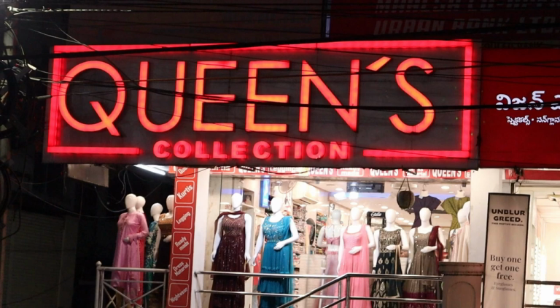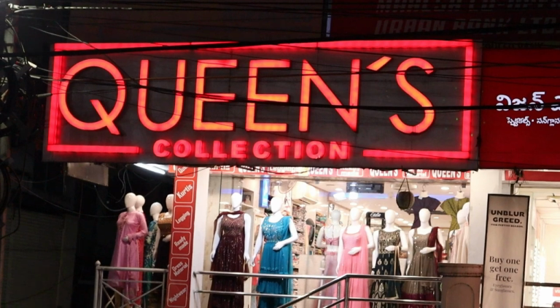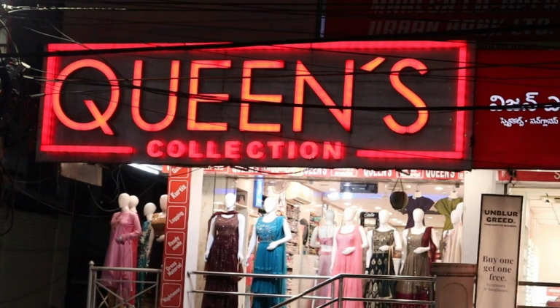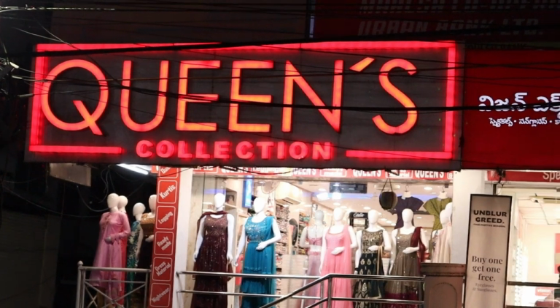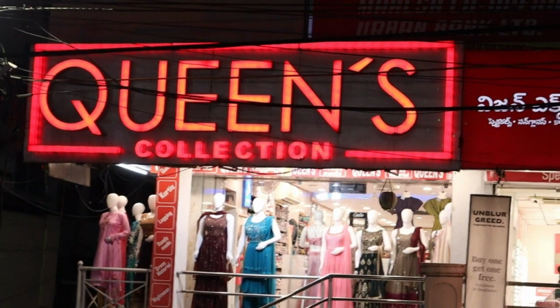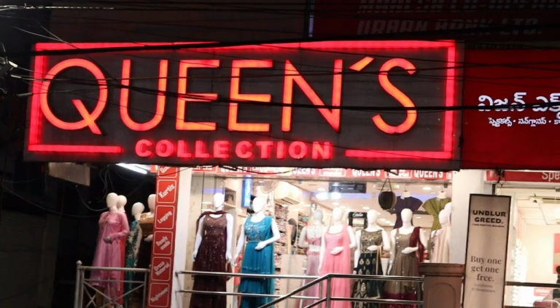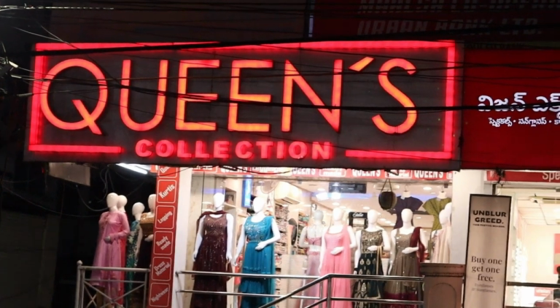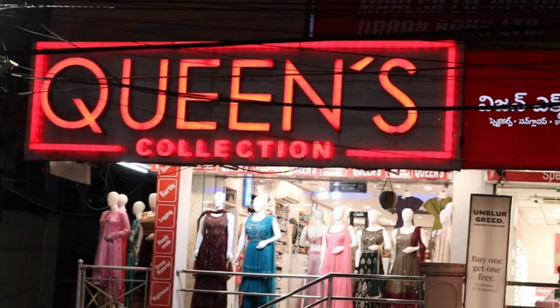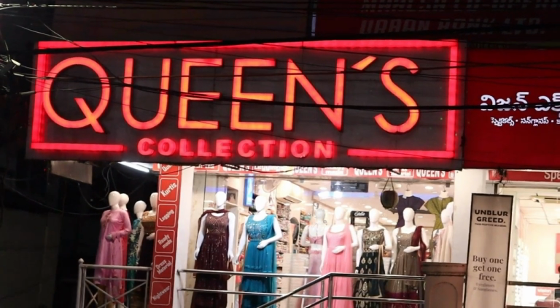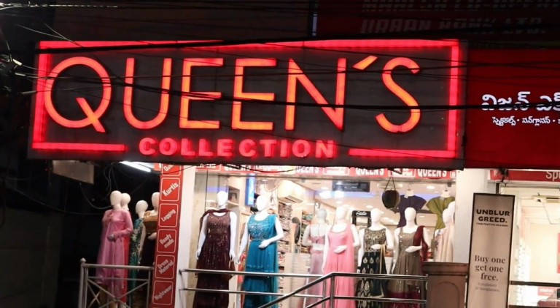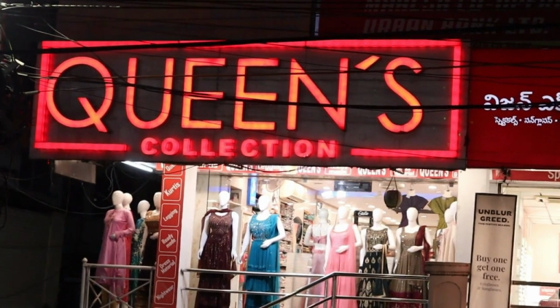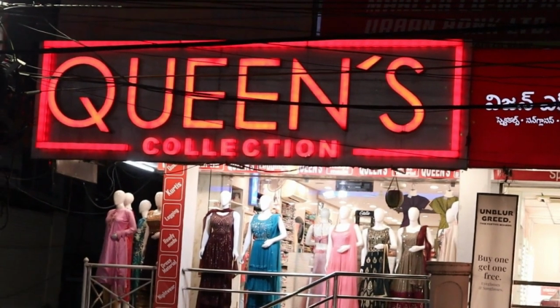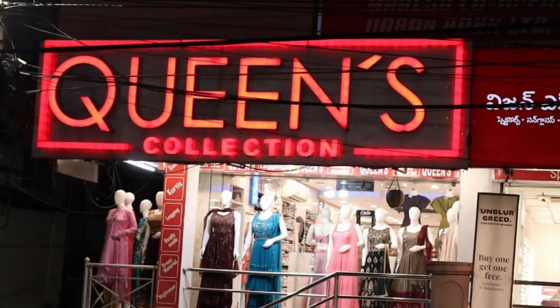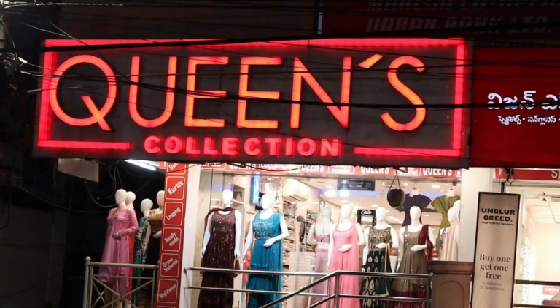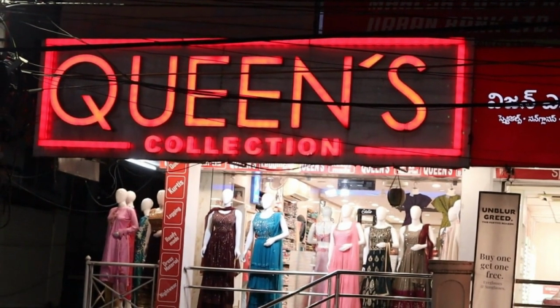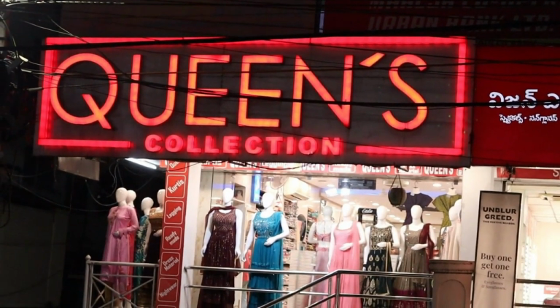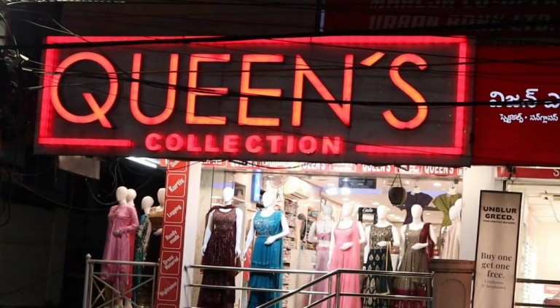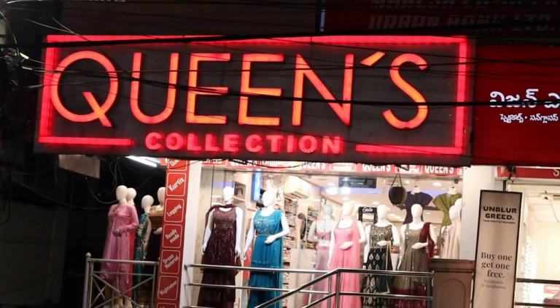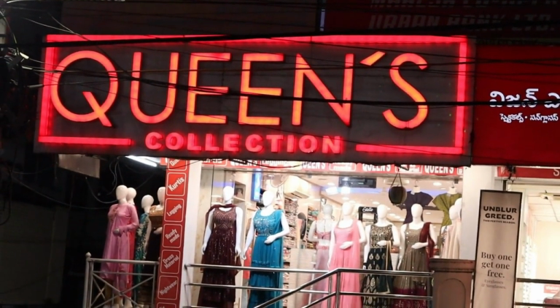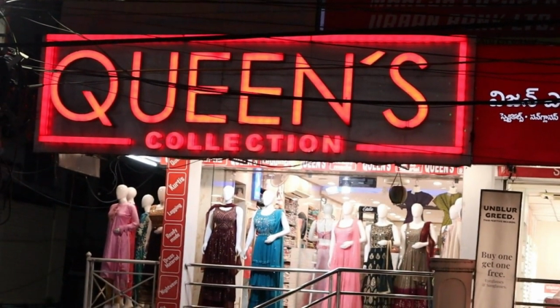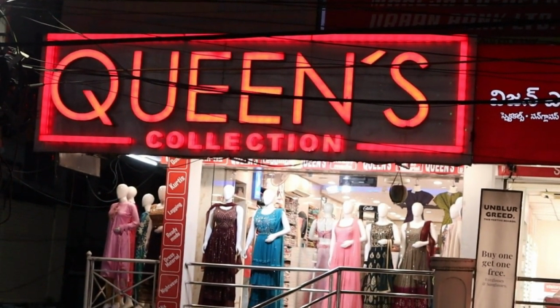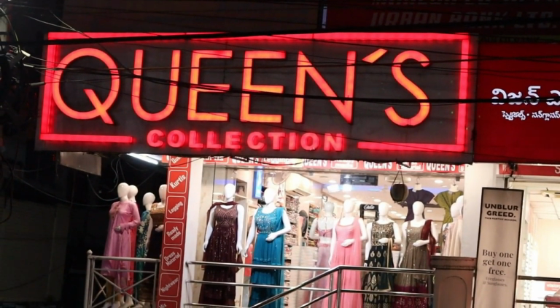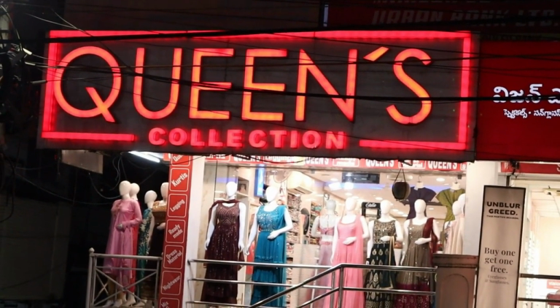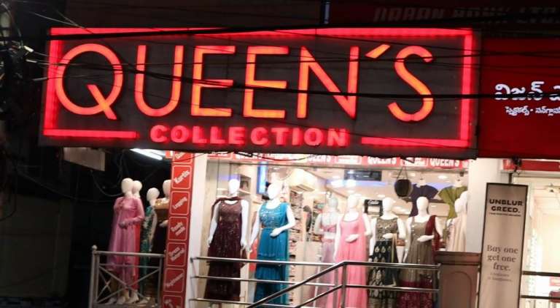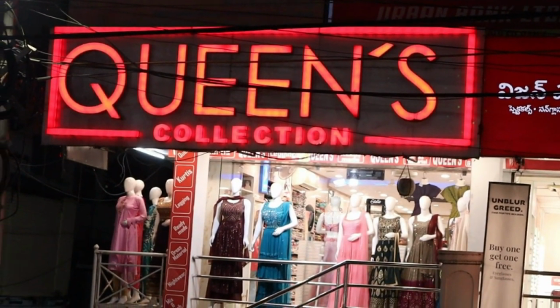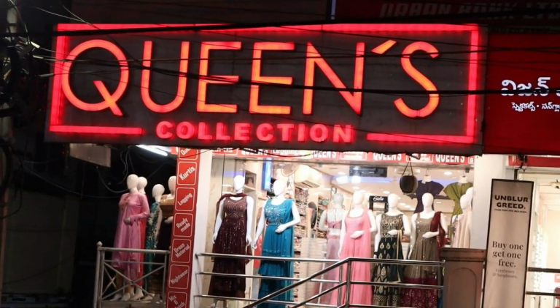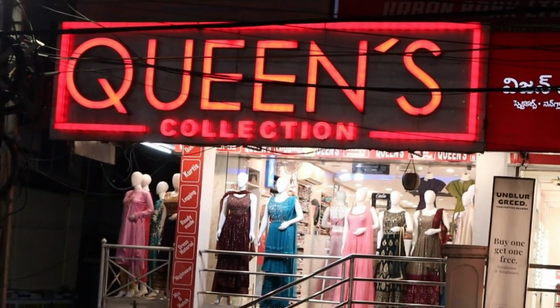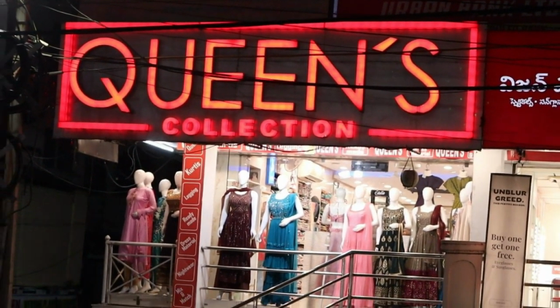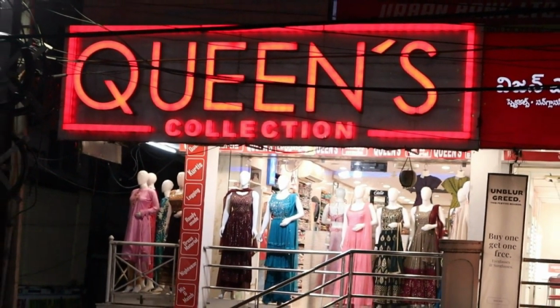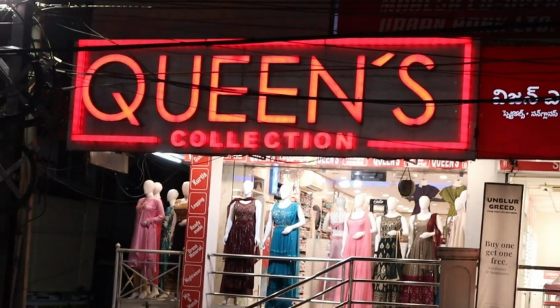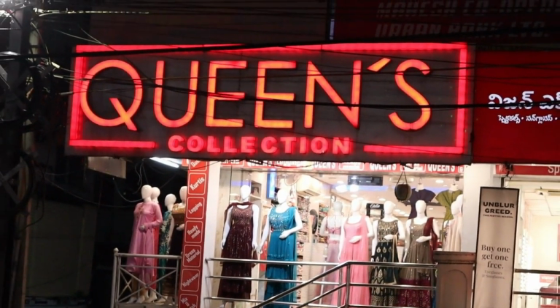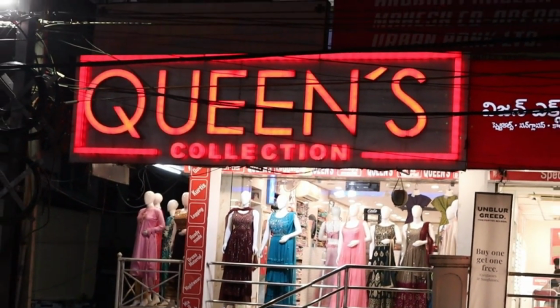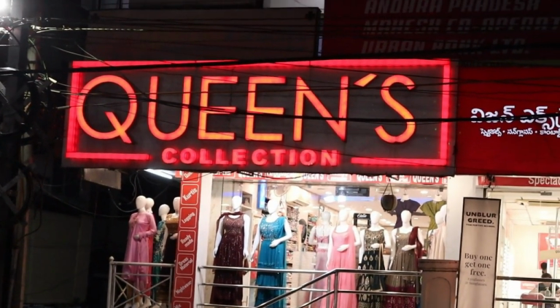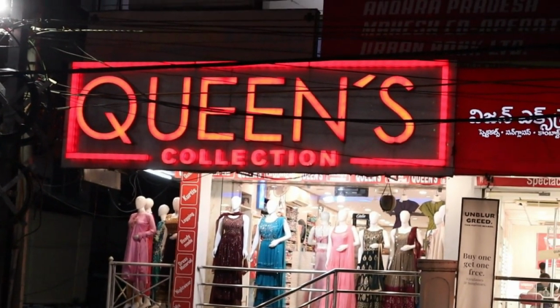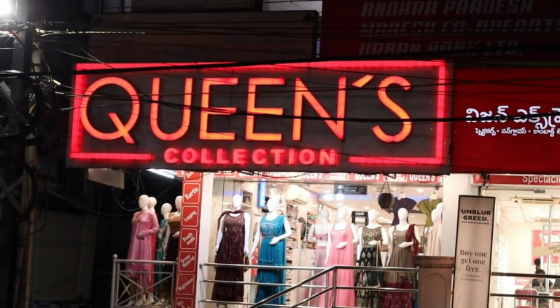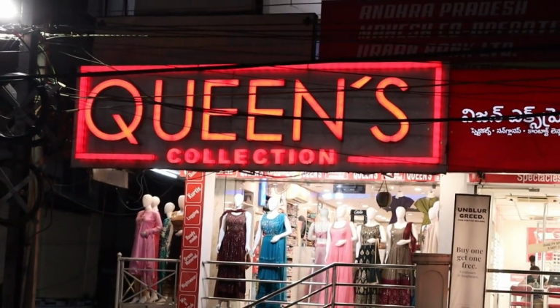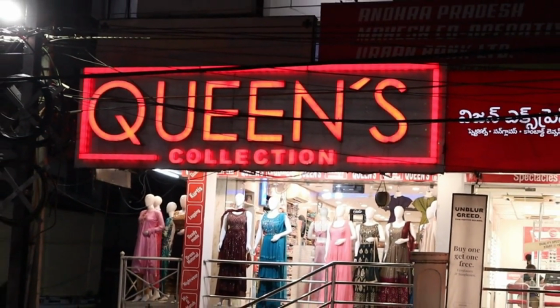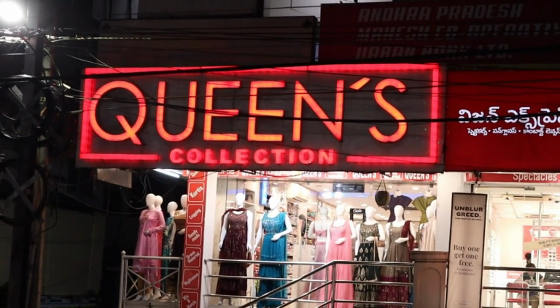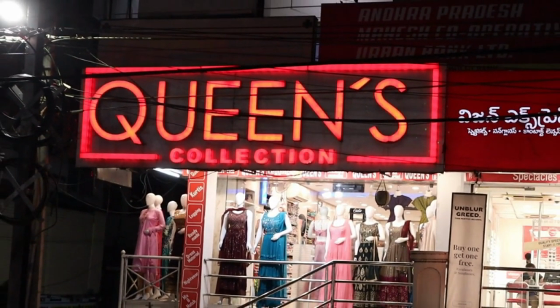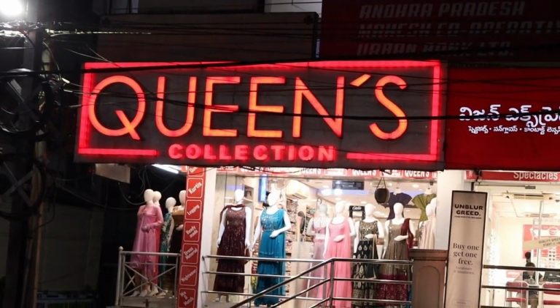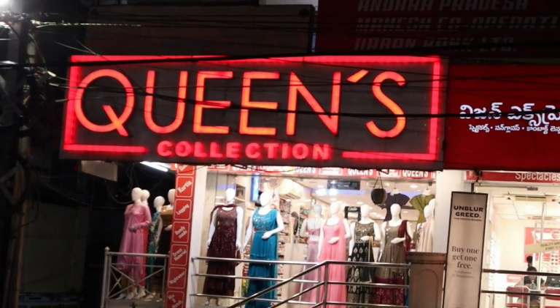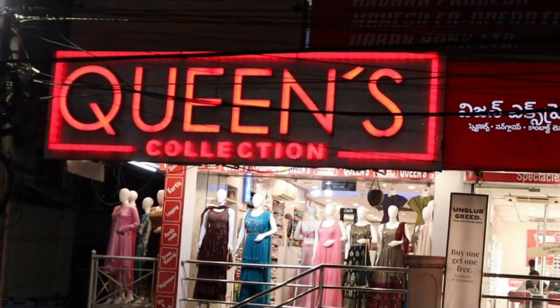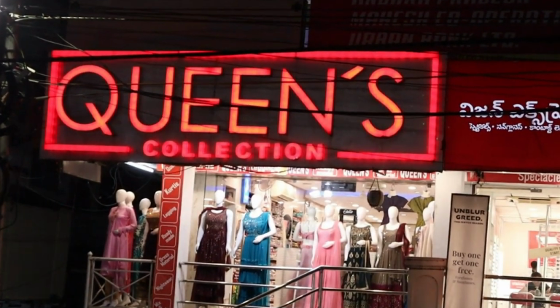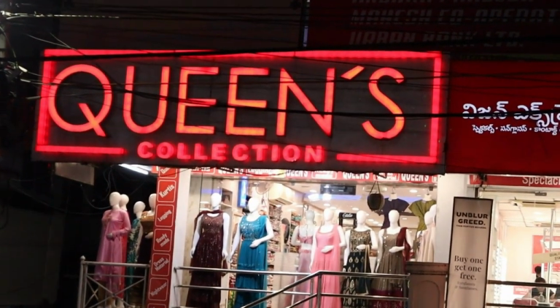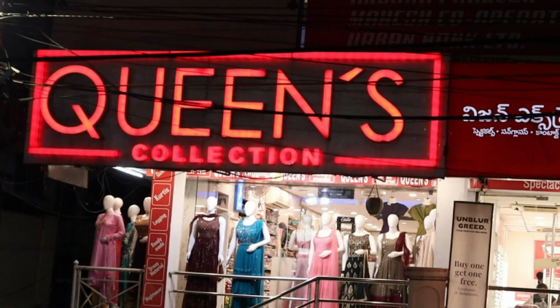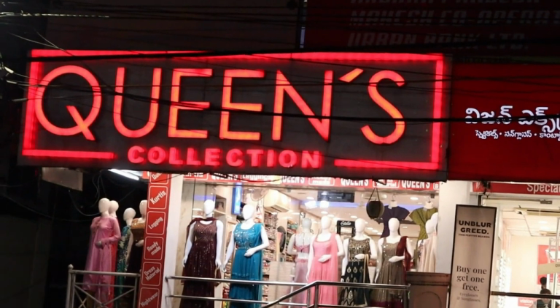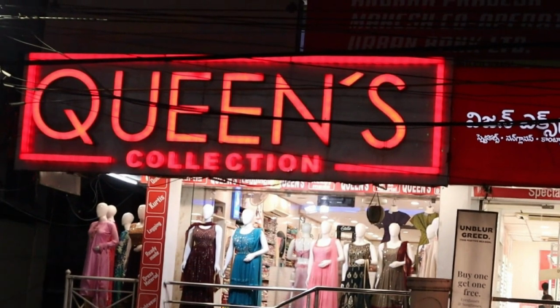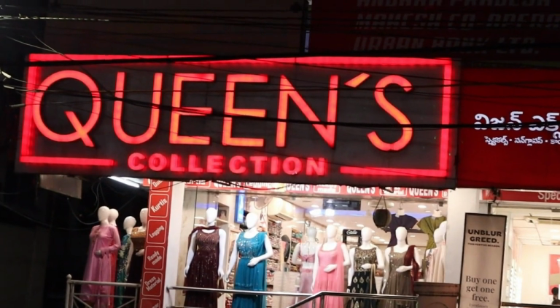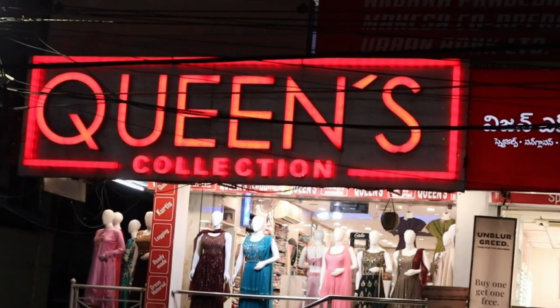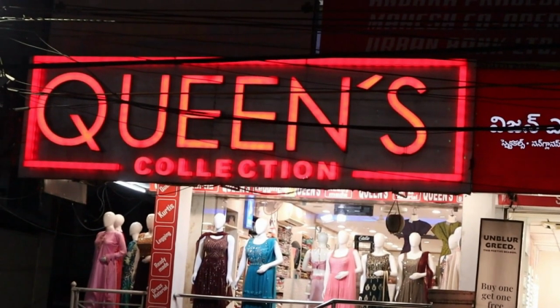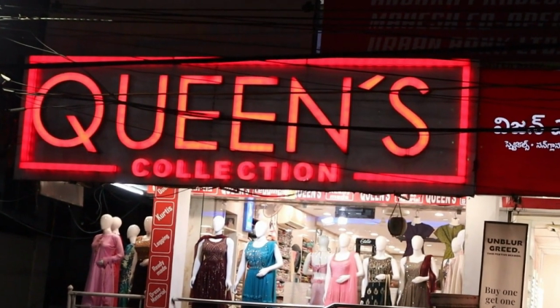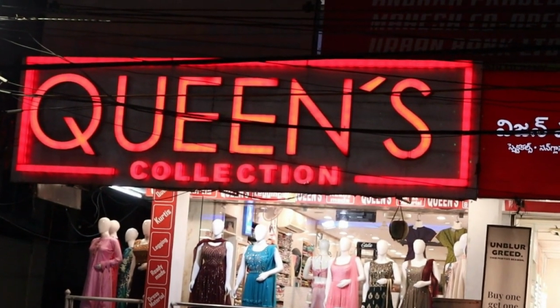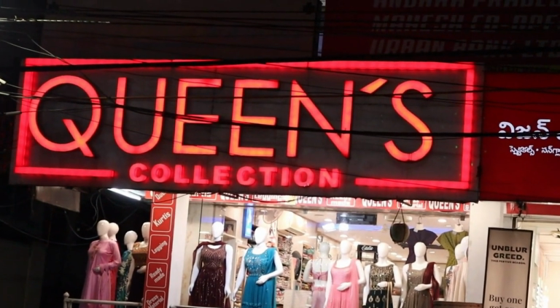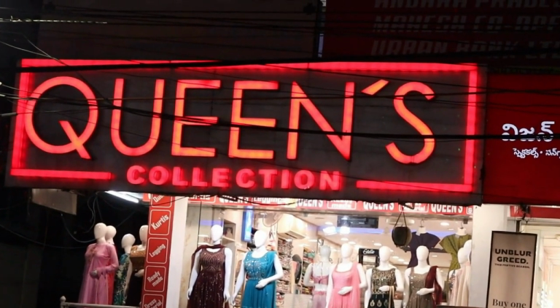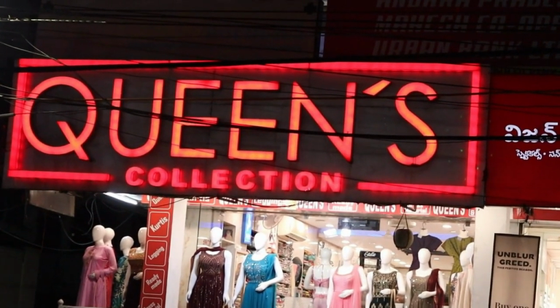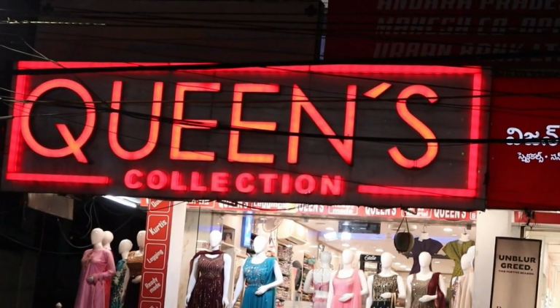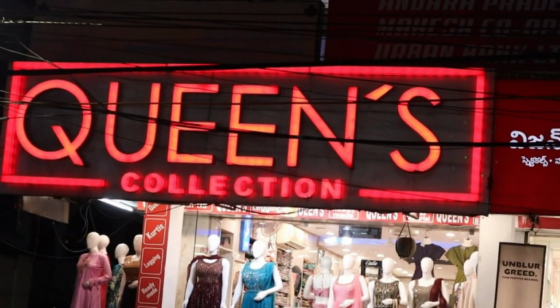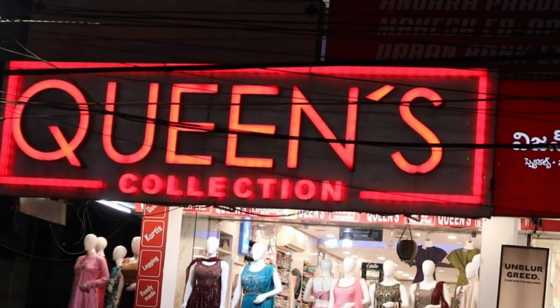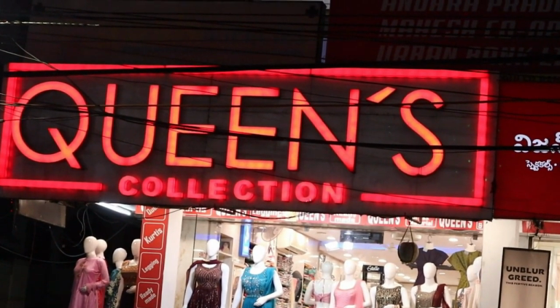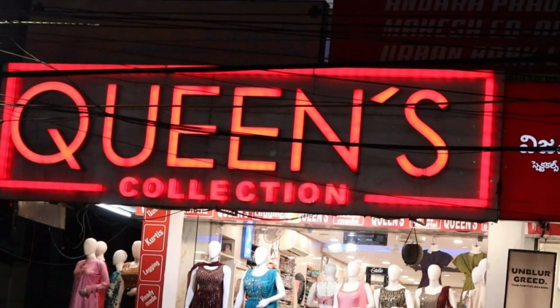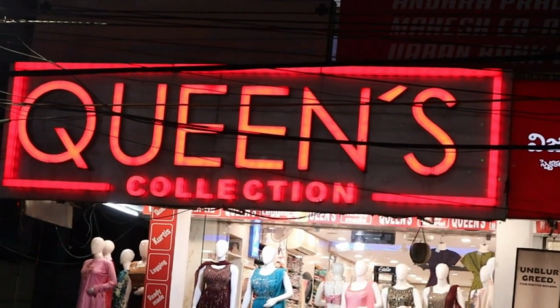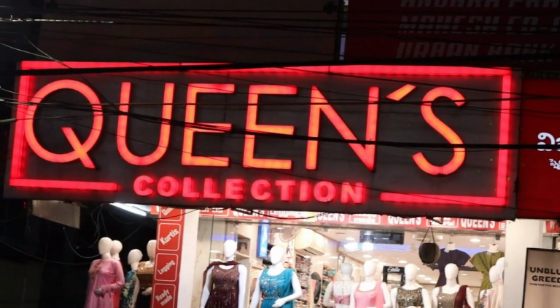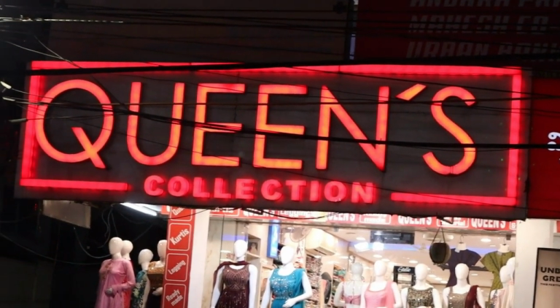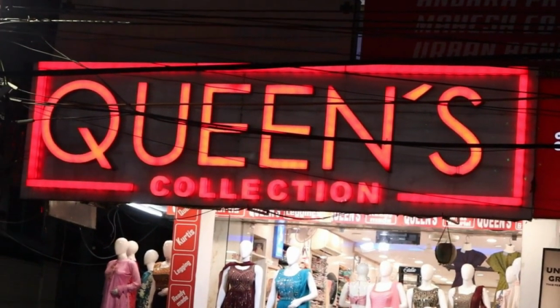Hi friends, welcome to Queen's Collection, you are the Fashion Destination. You are all welcome to the team of Queen's, so thank you very much for your continuous support.